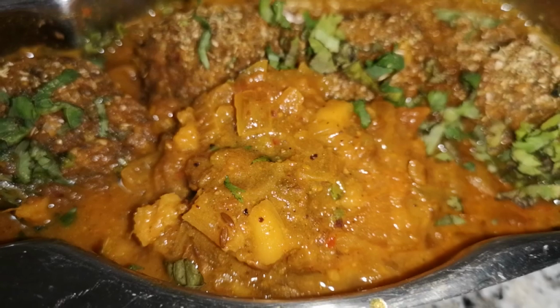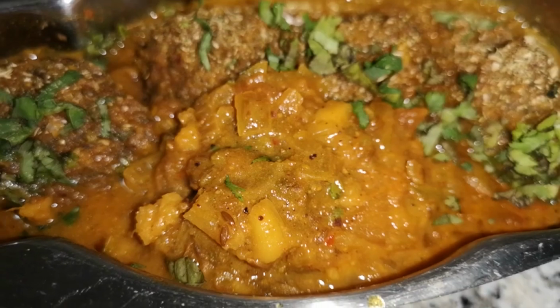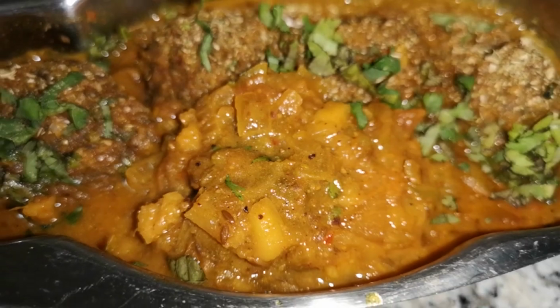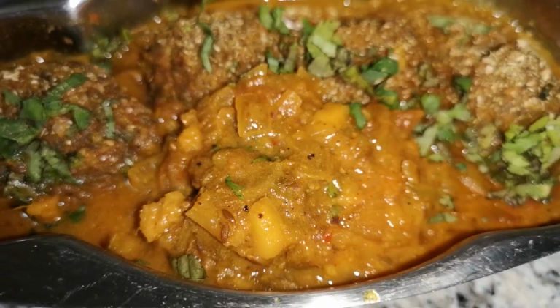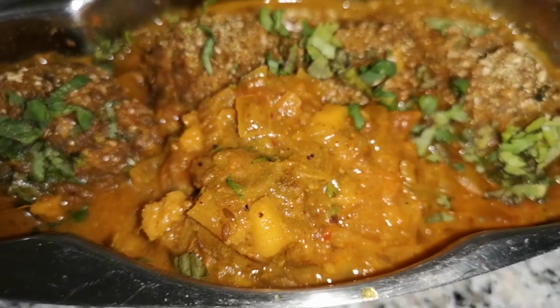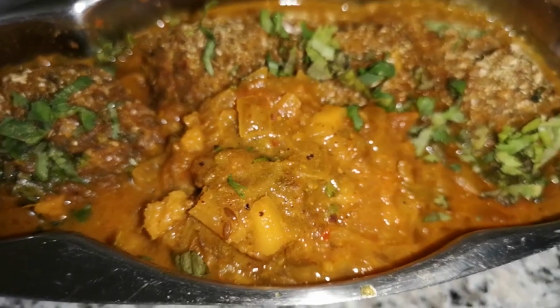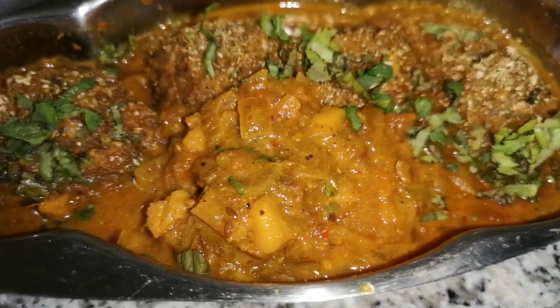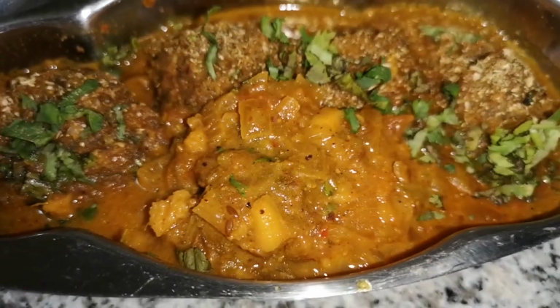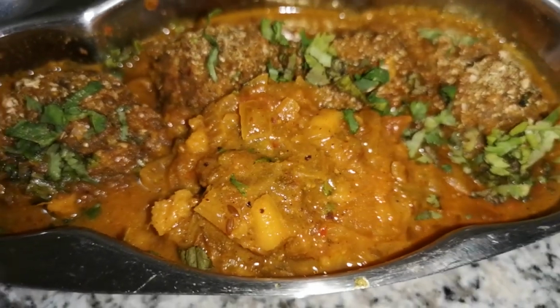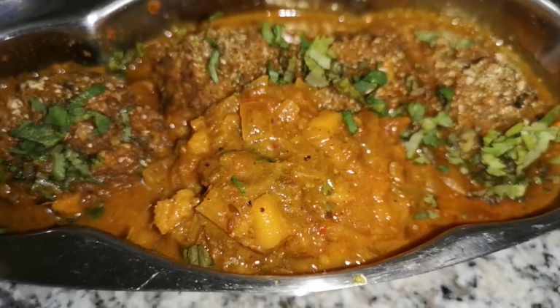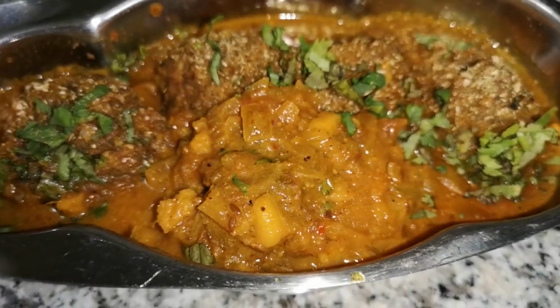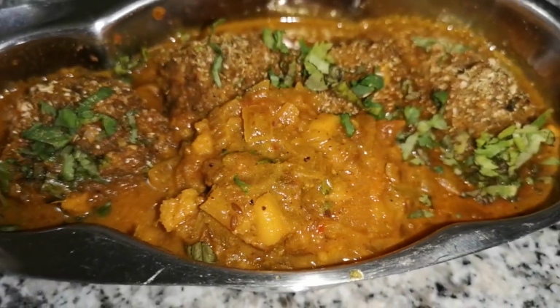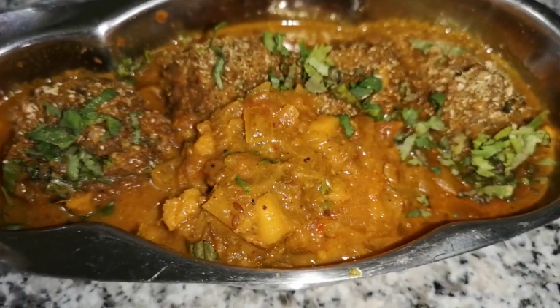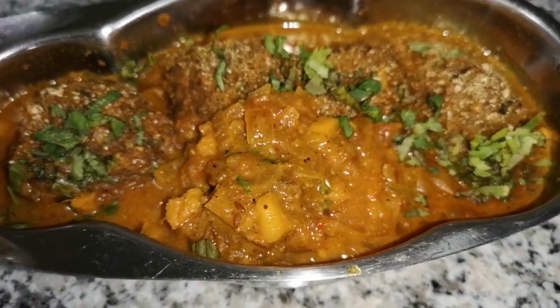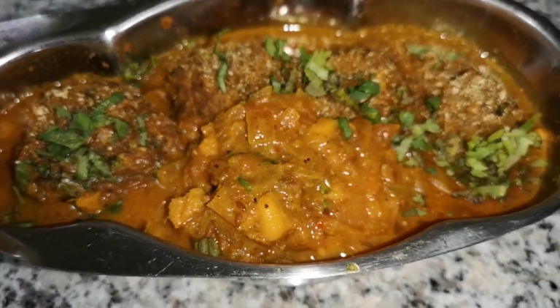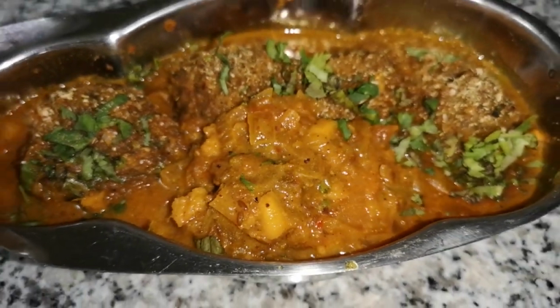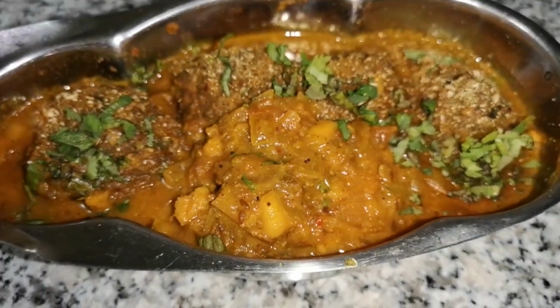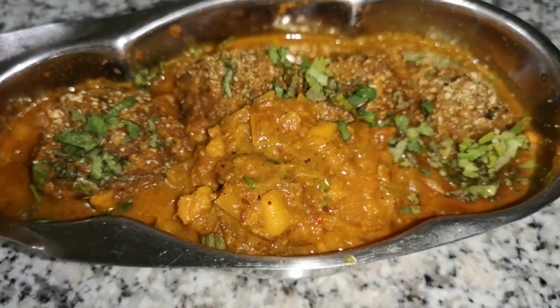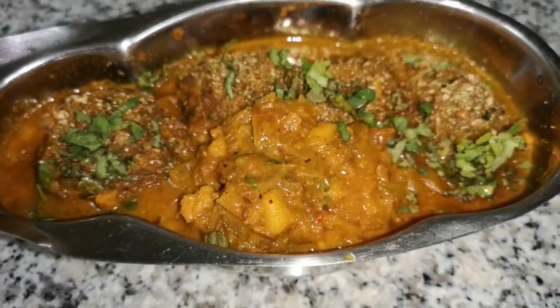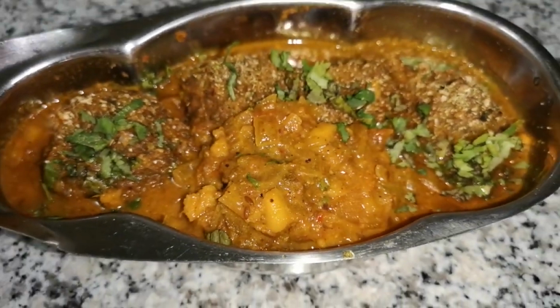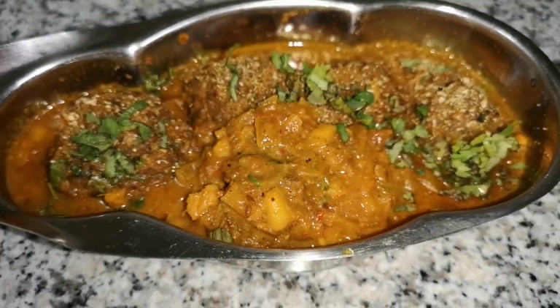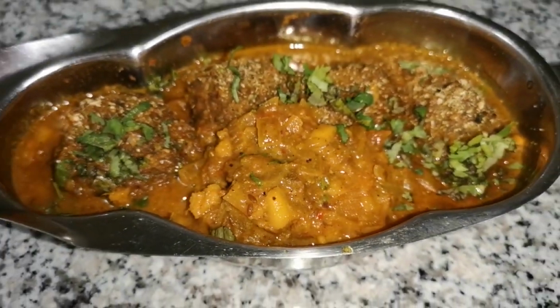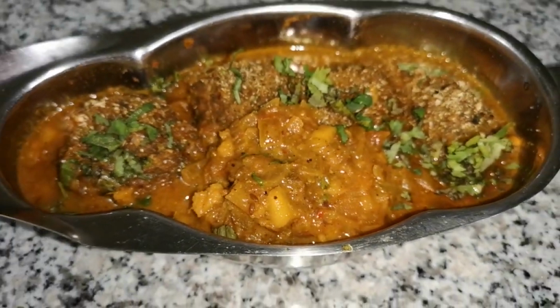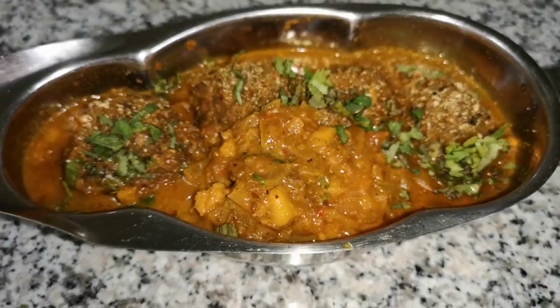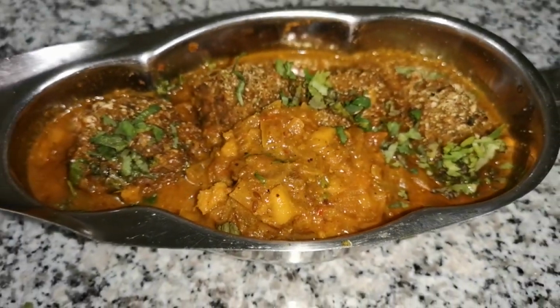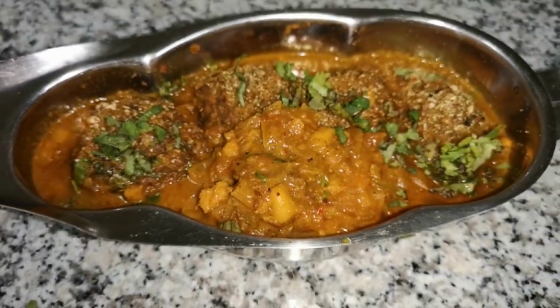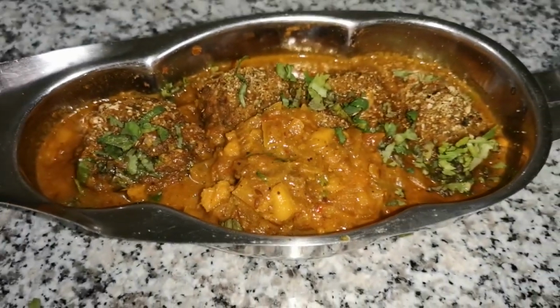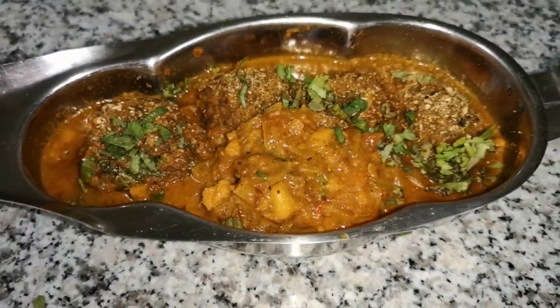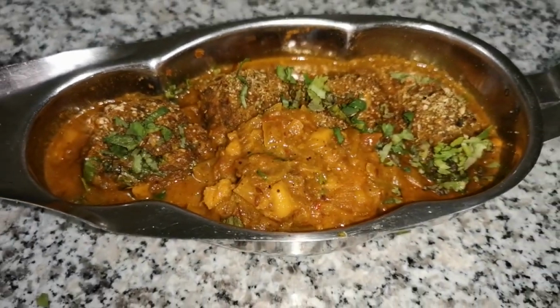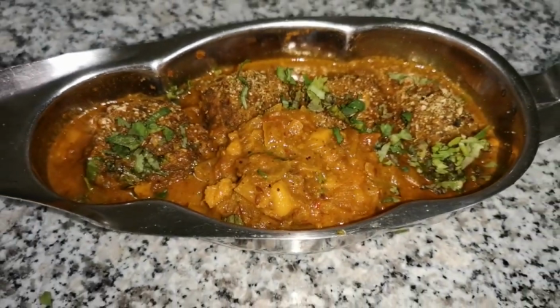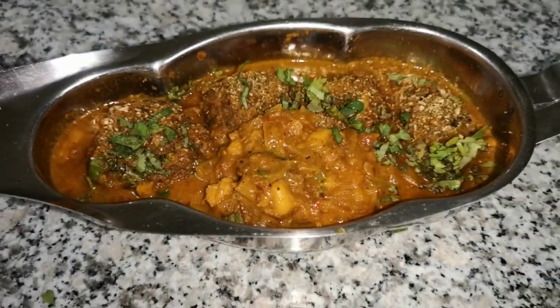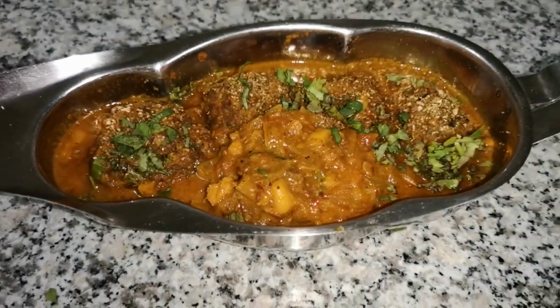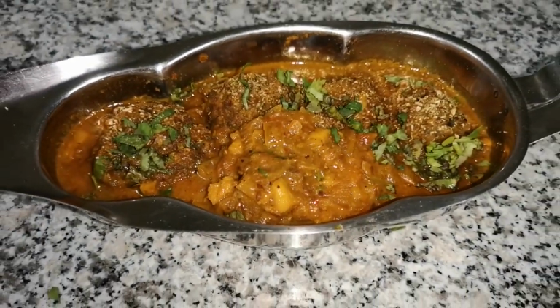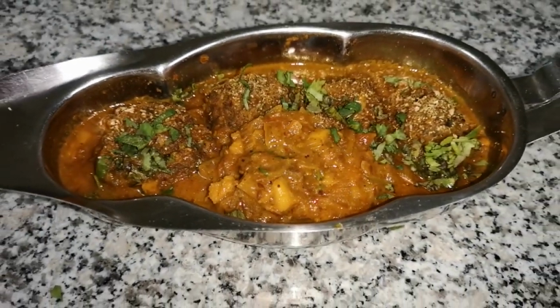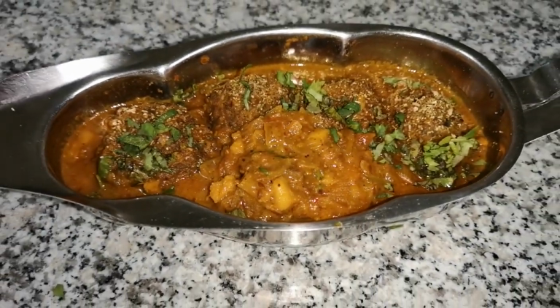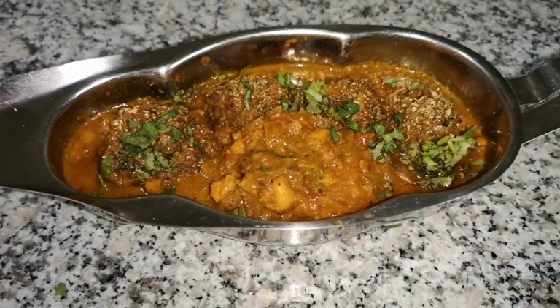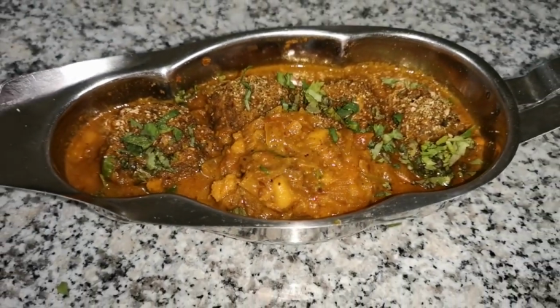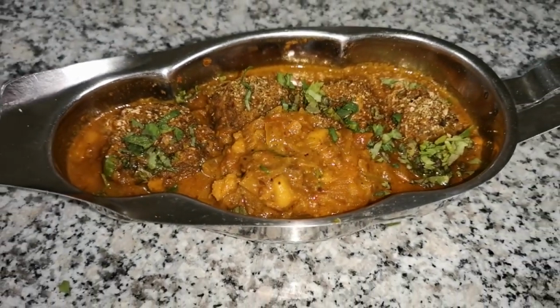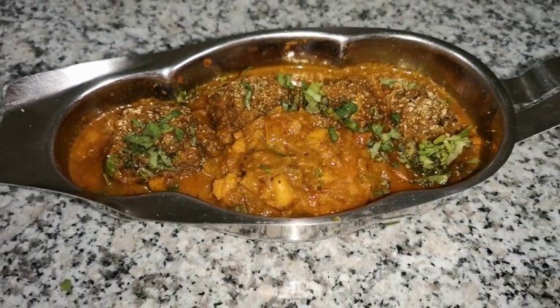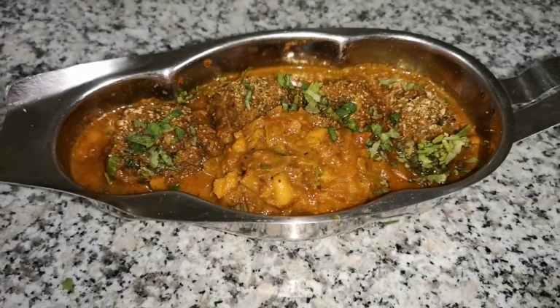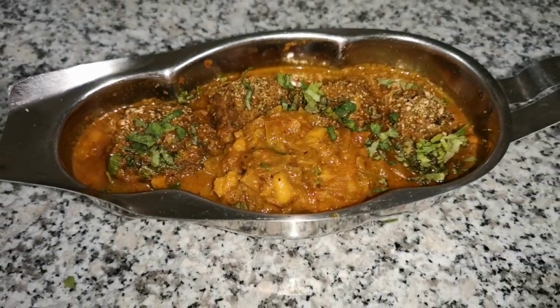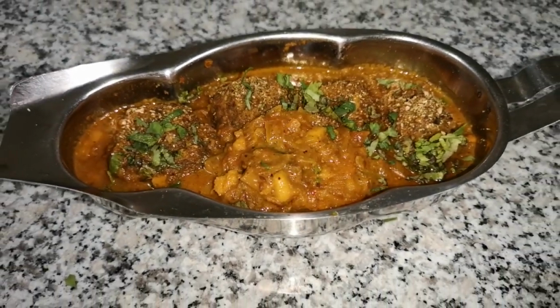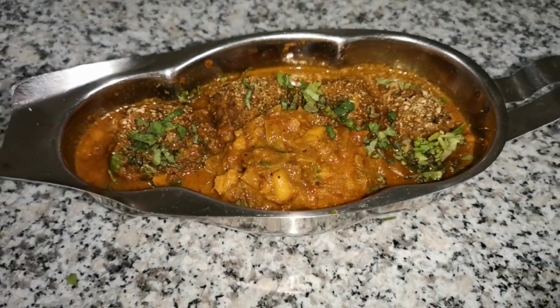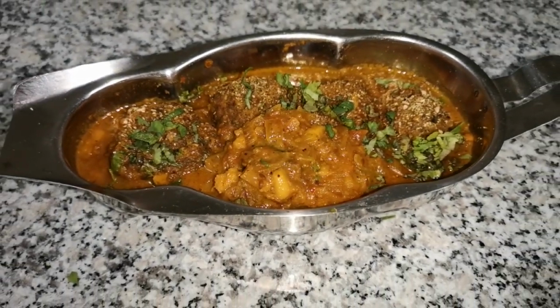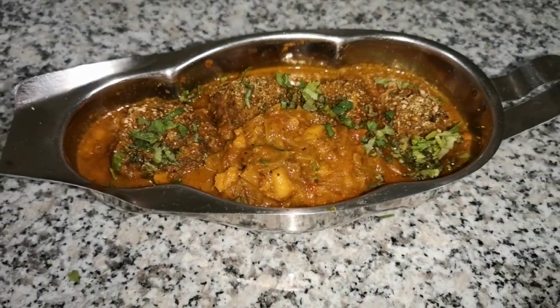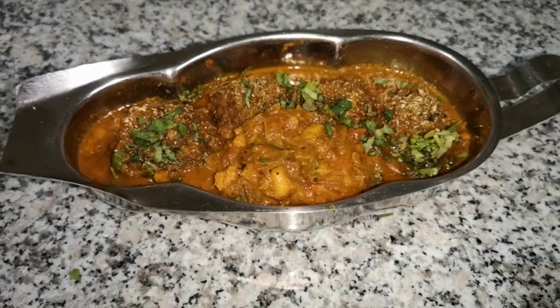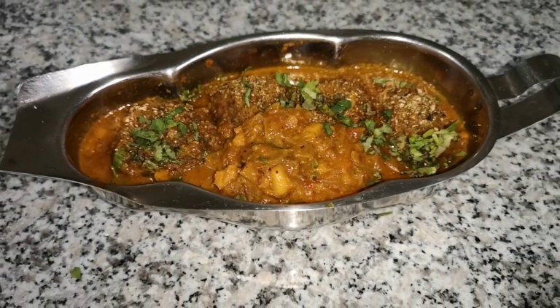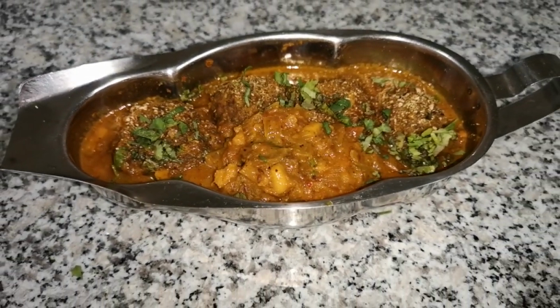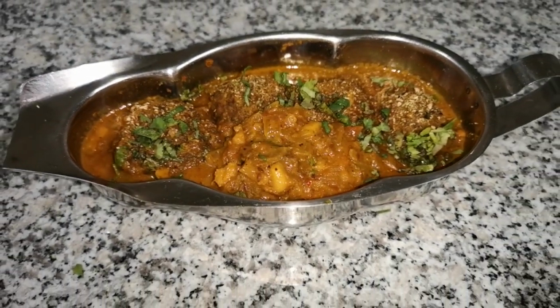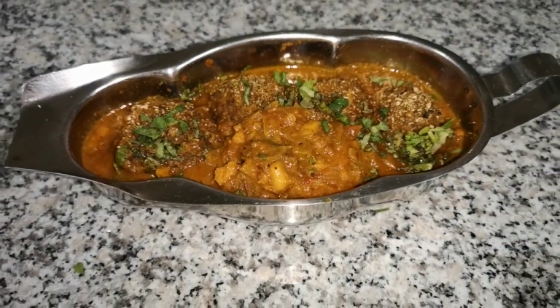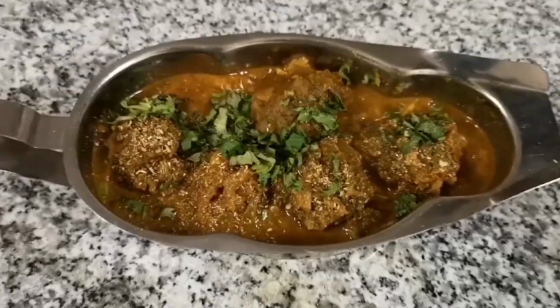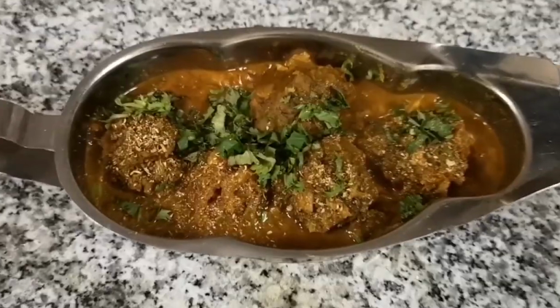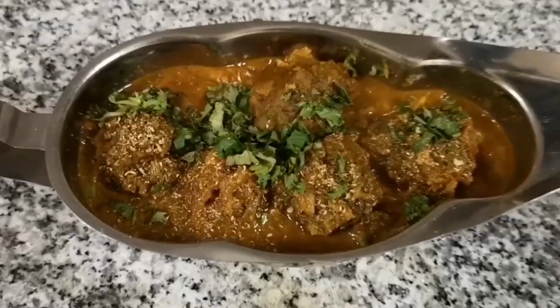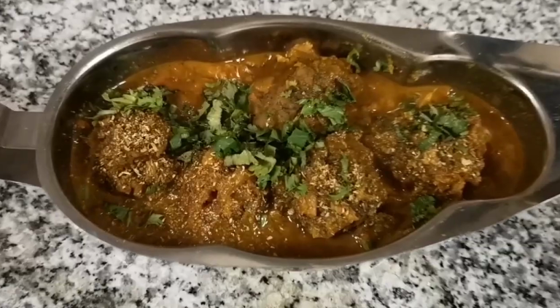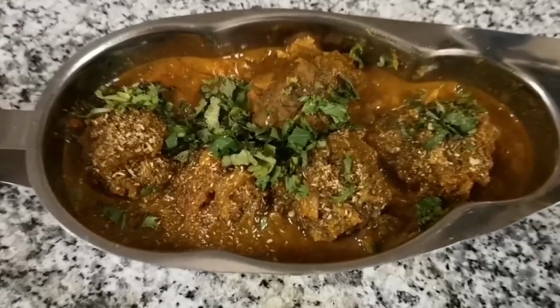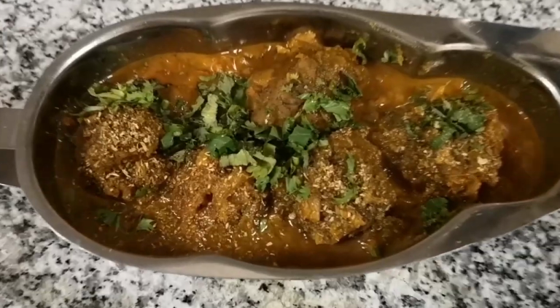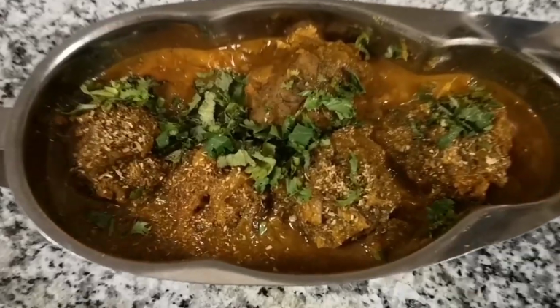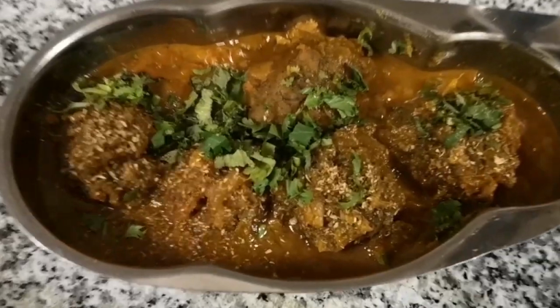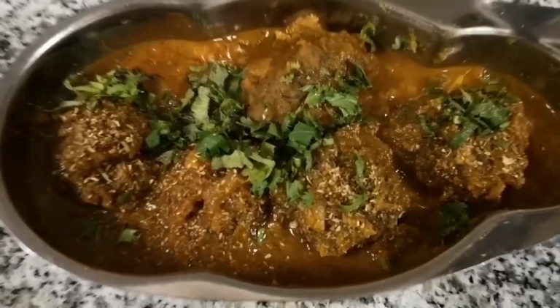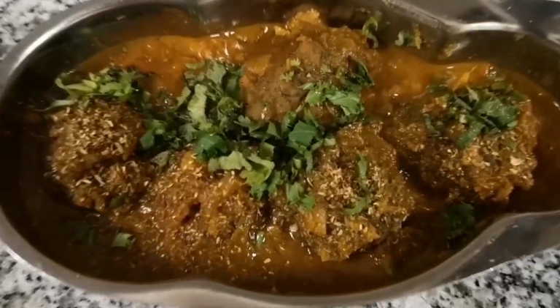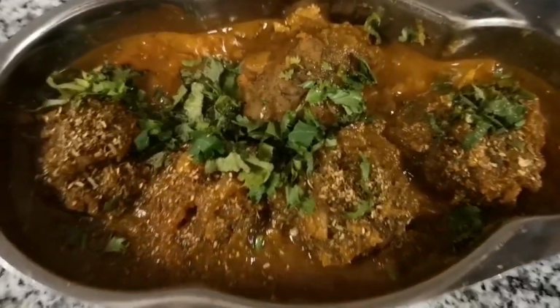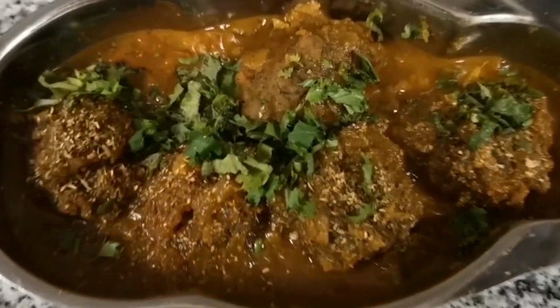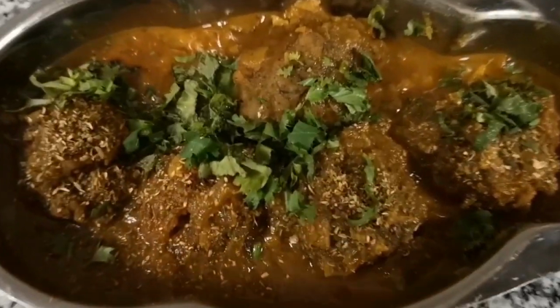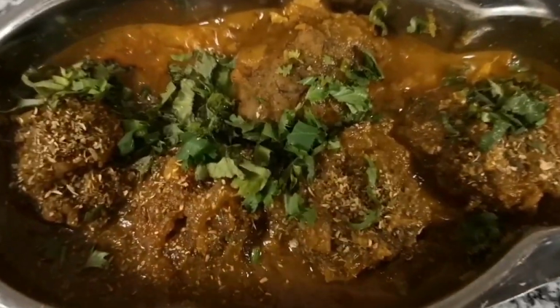Hello friends, welcome to my channel. Today we will make Palak Kofta Sabzi.